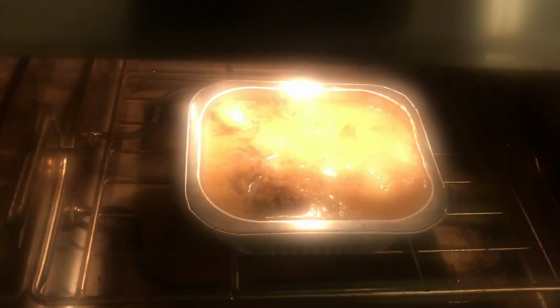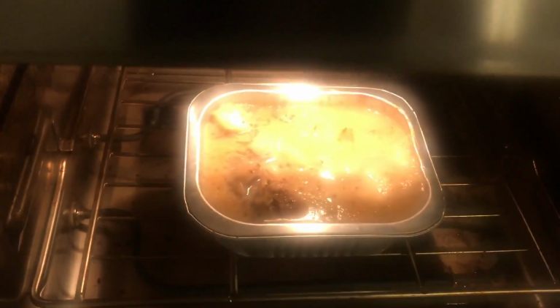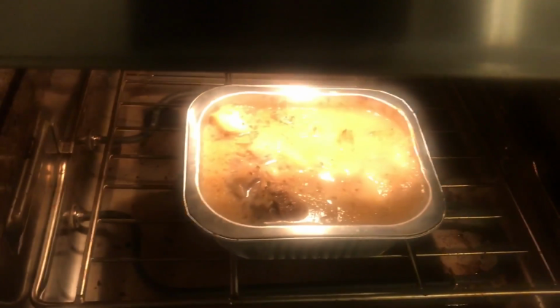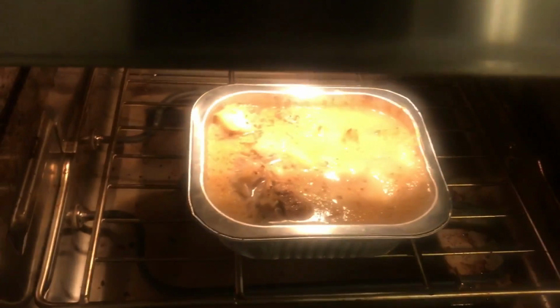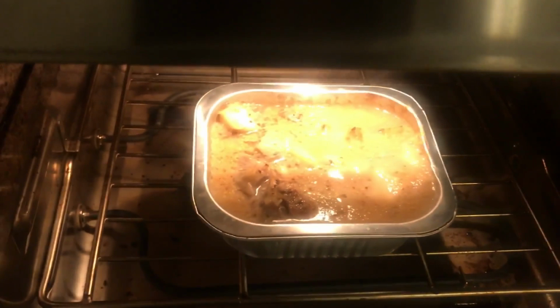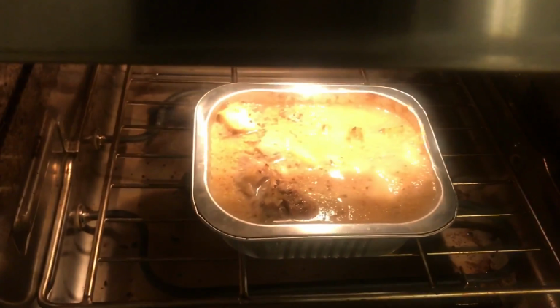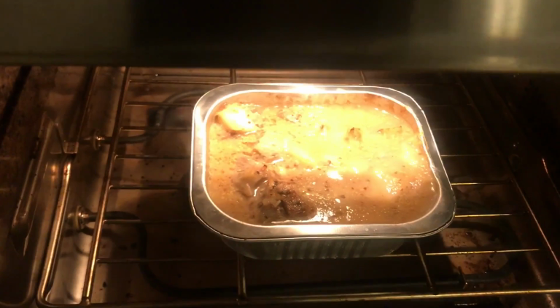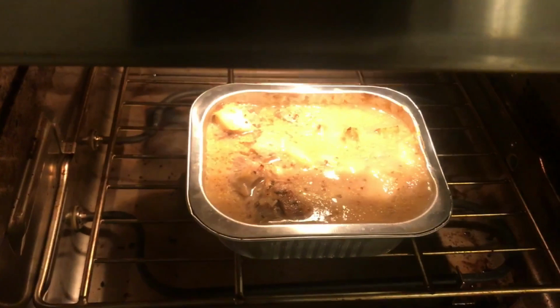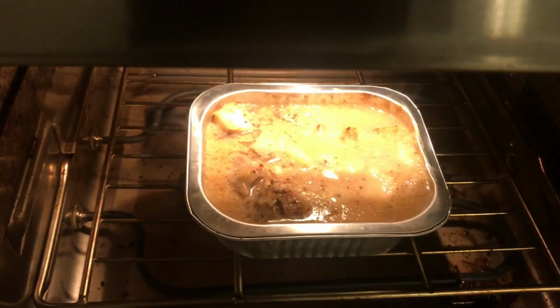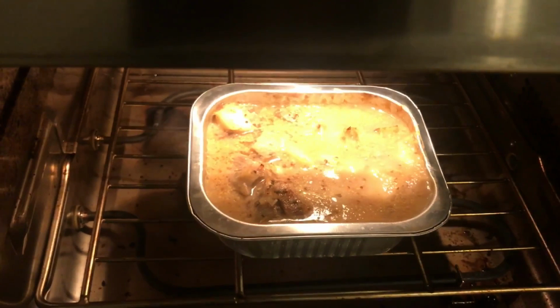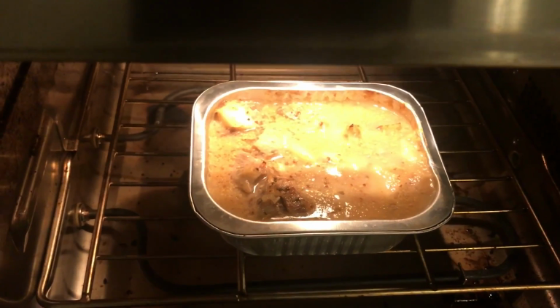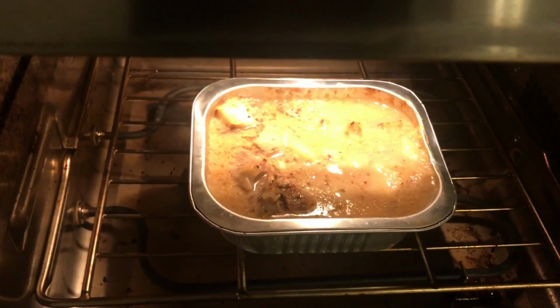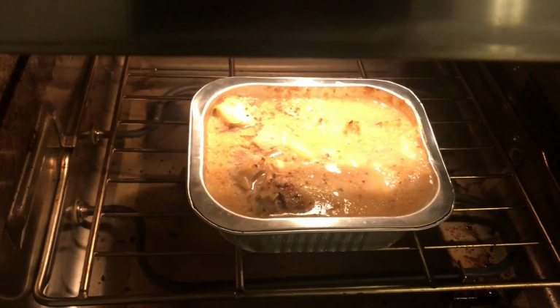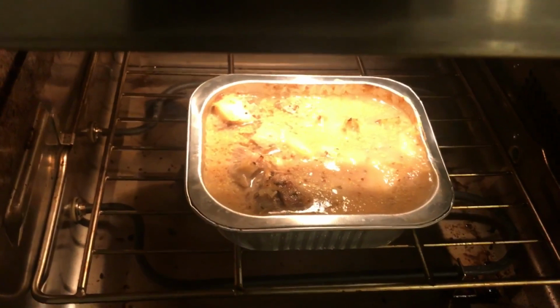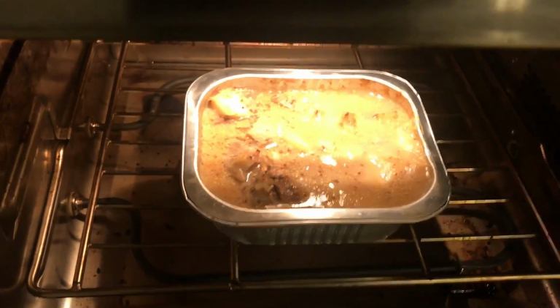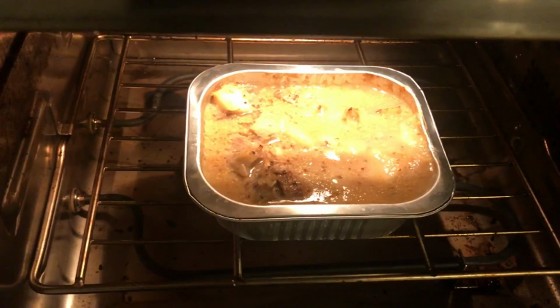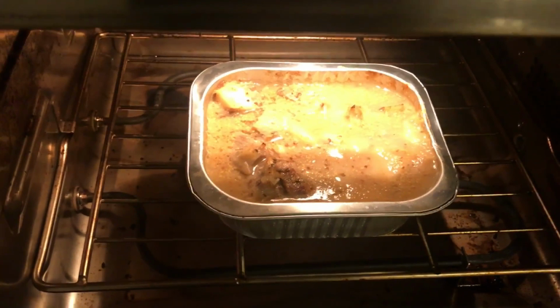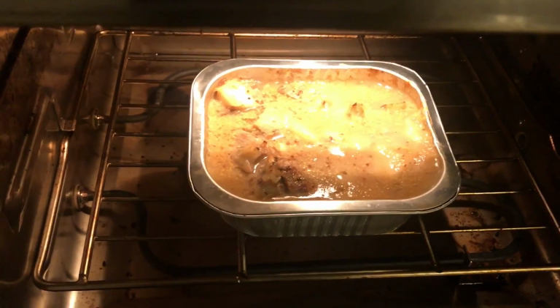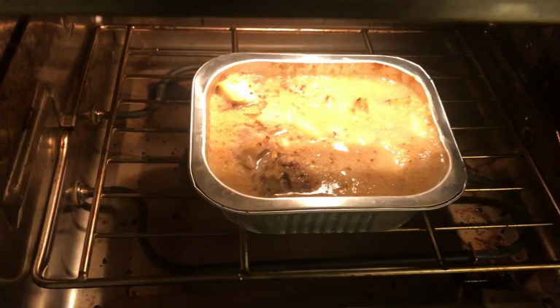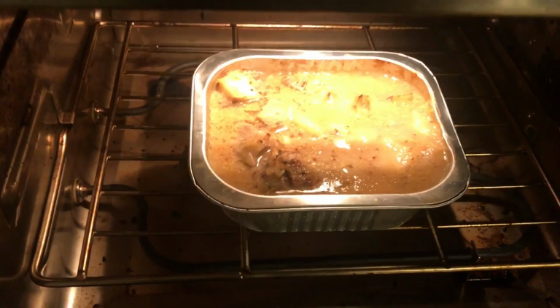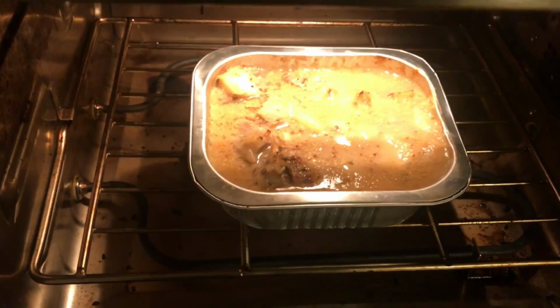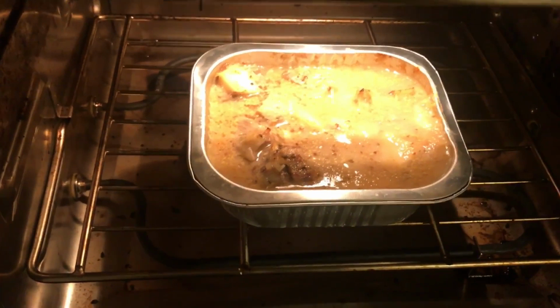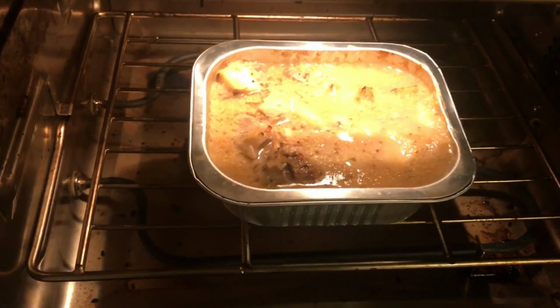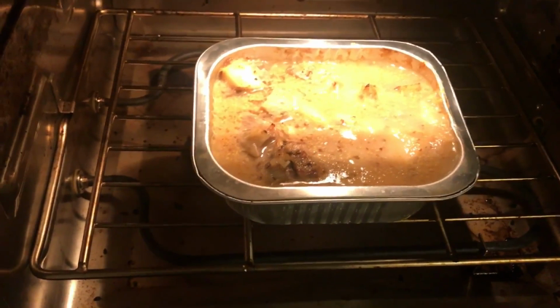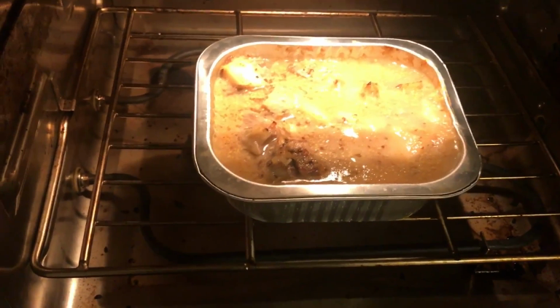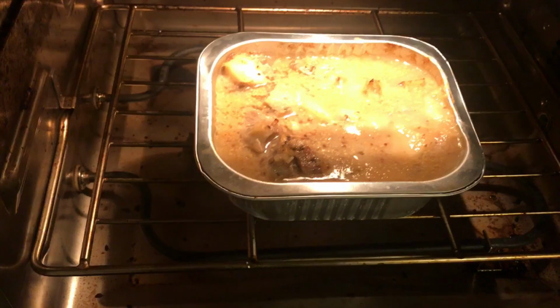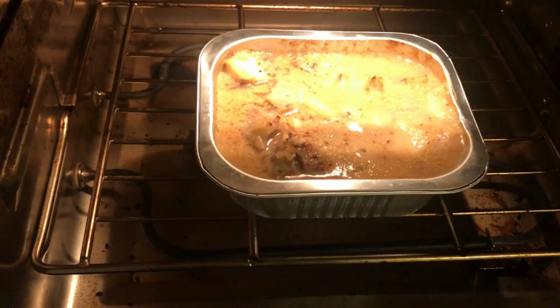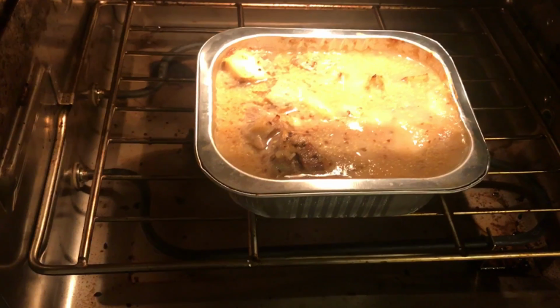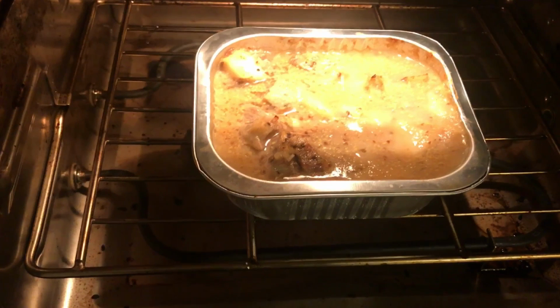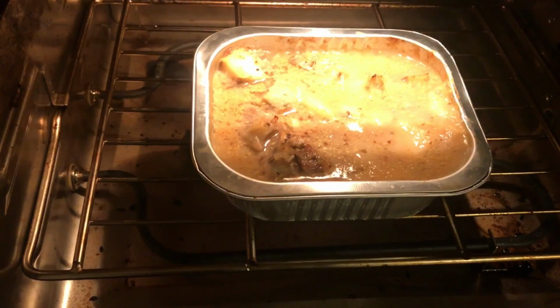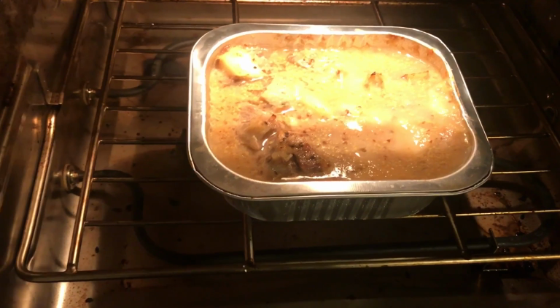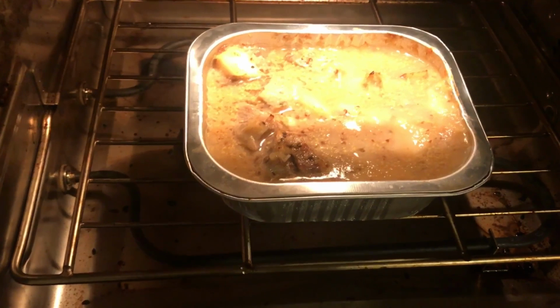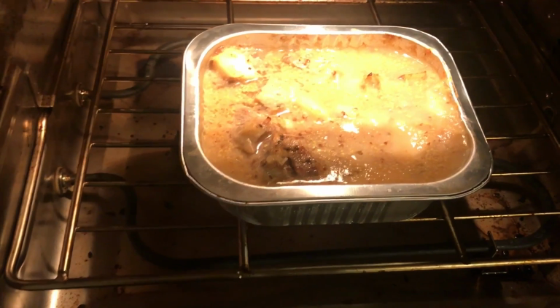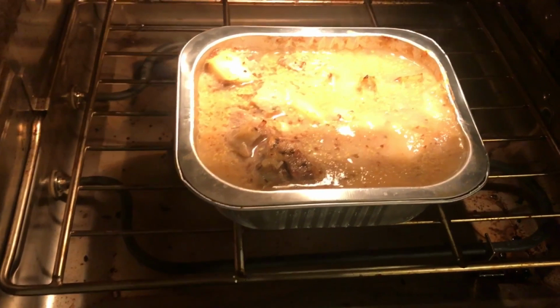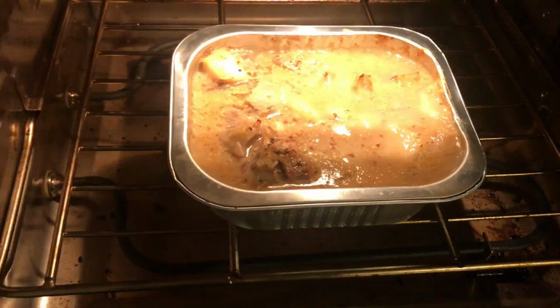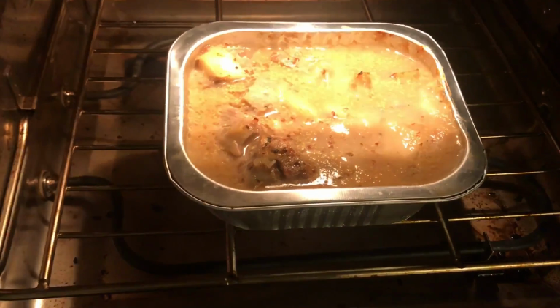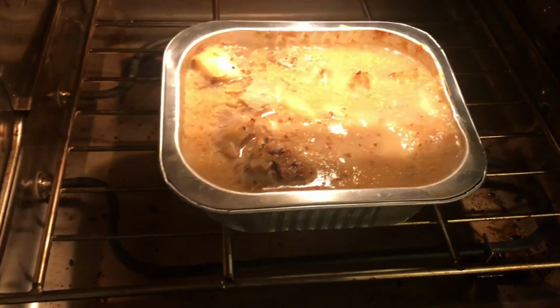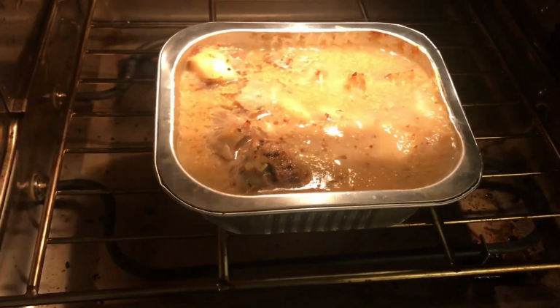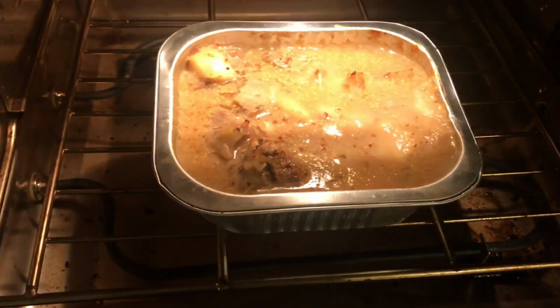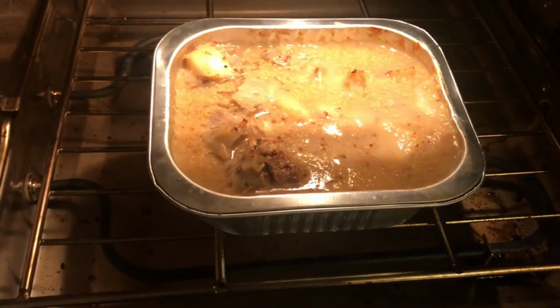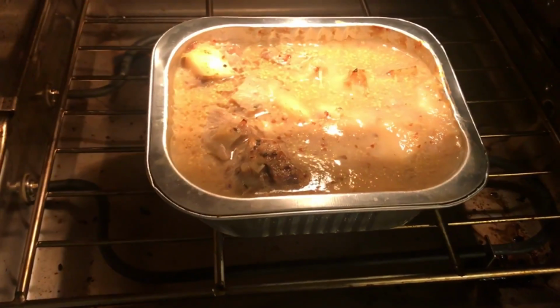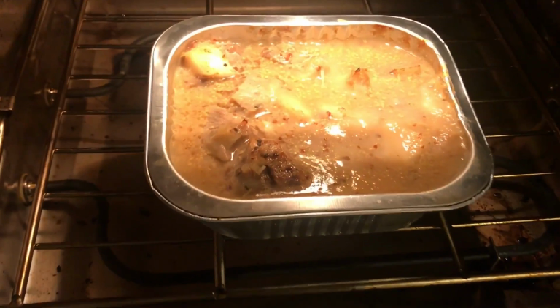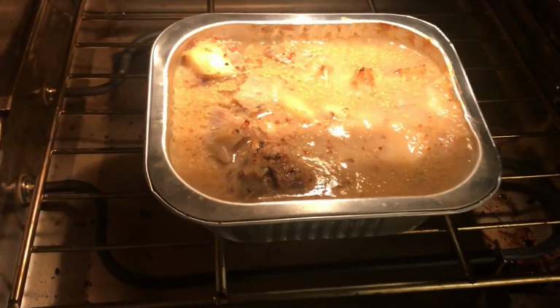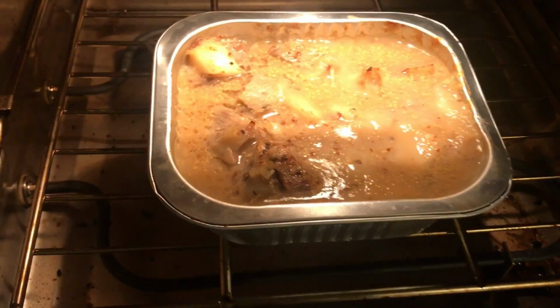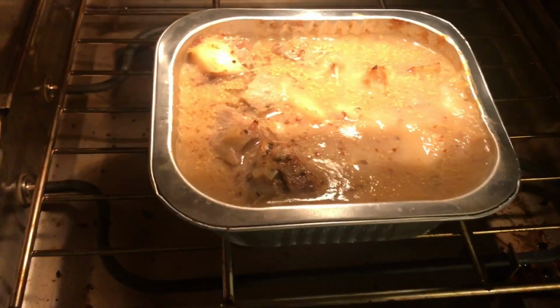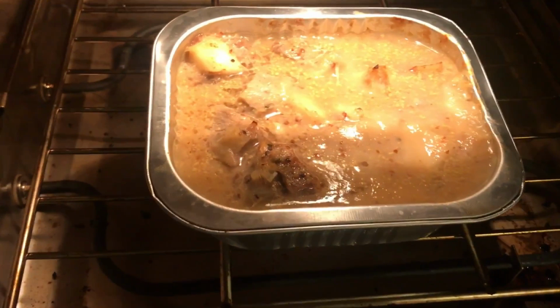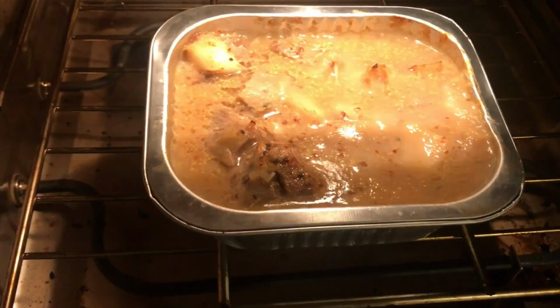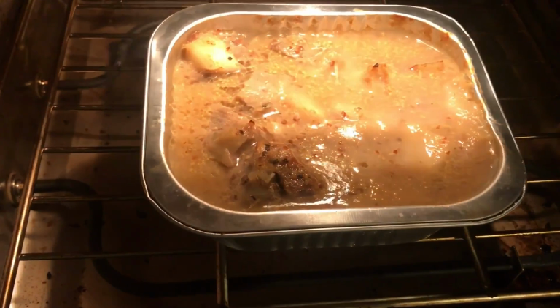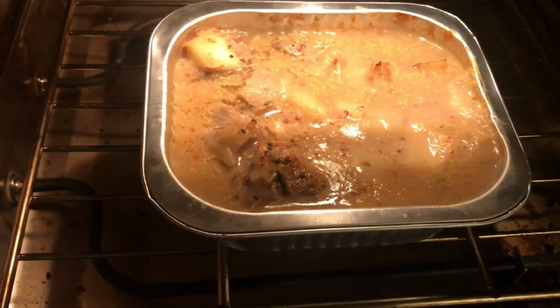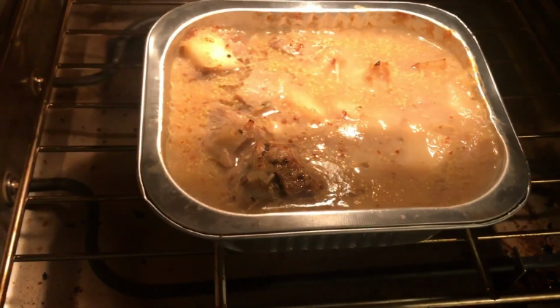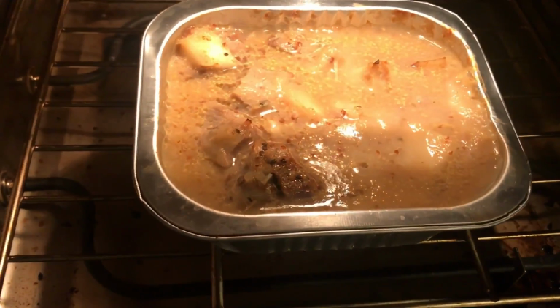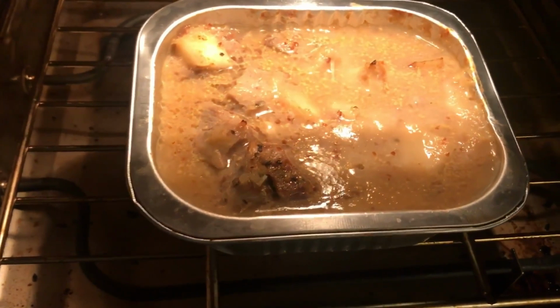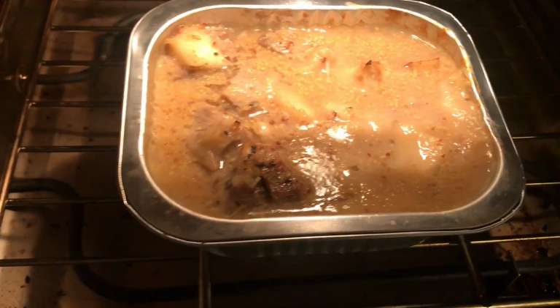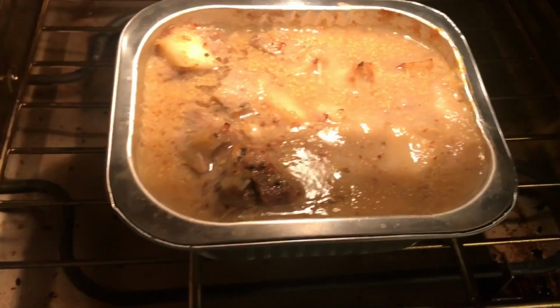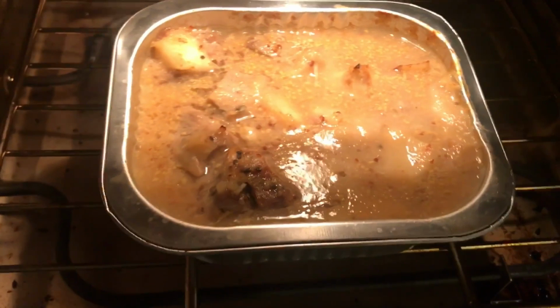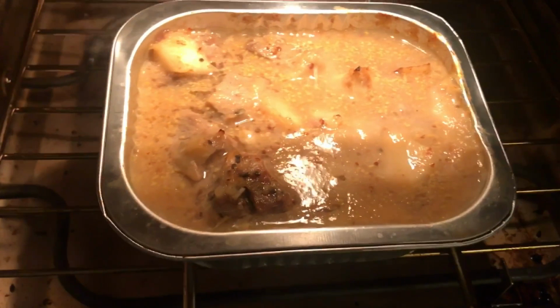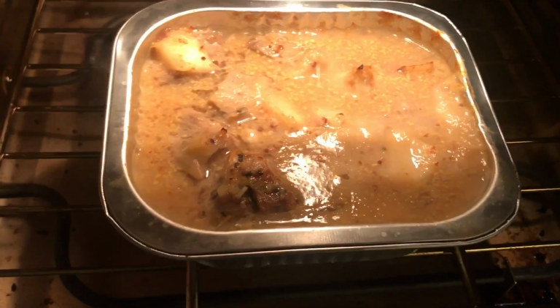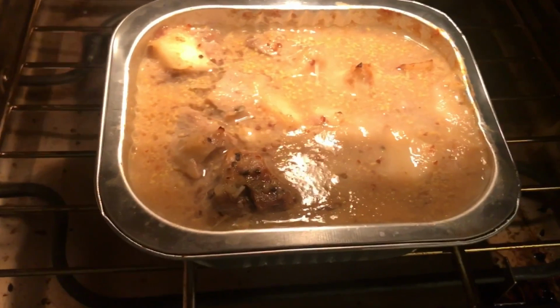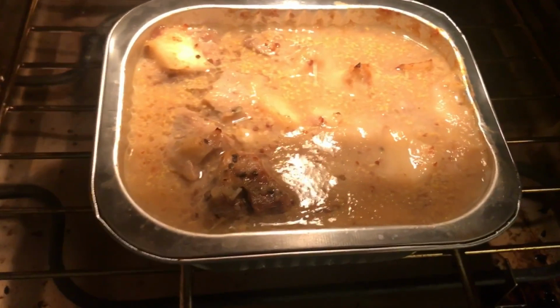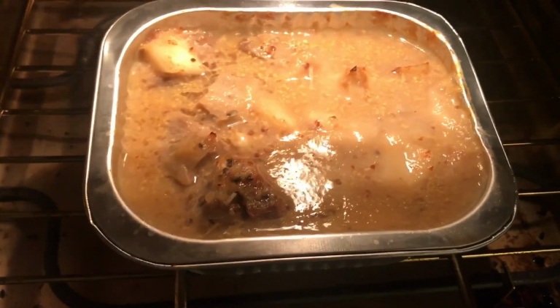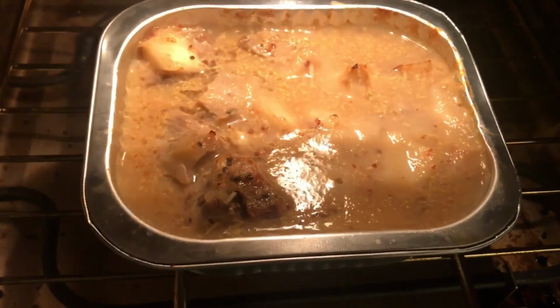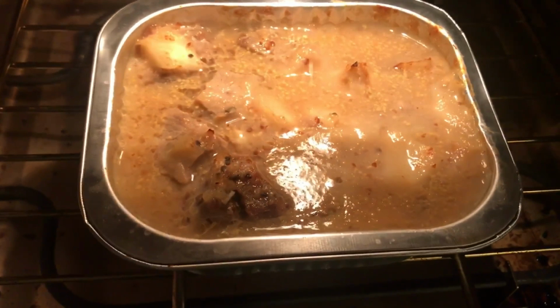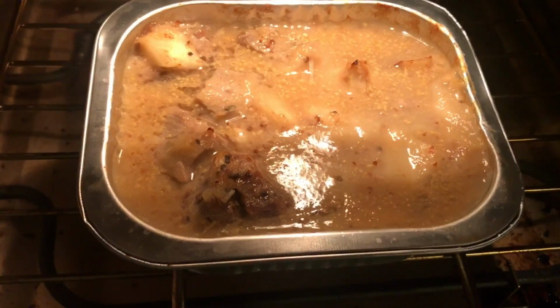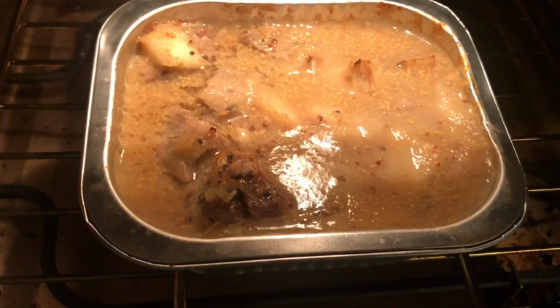Here's a note: don't start filming as soon as you open the door and the steam comes out. But yeah, that's looking good.